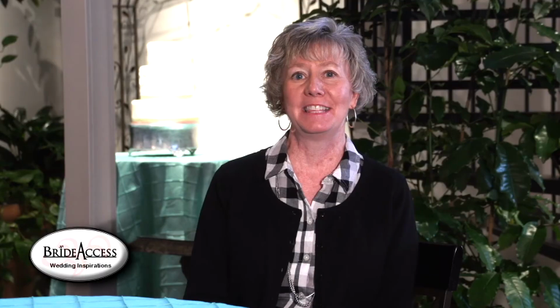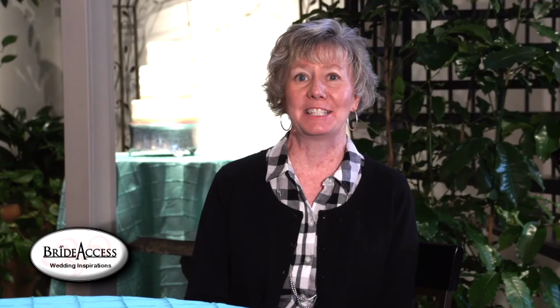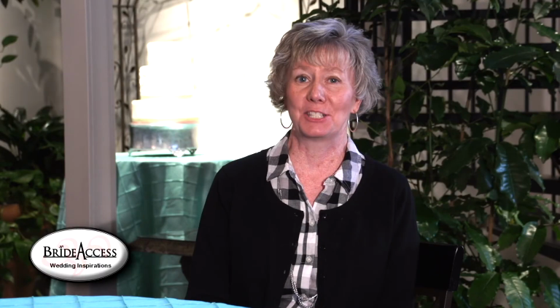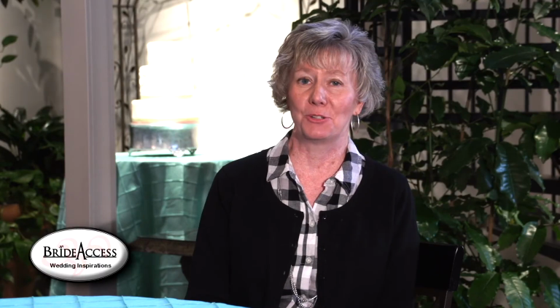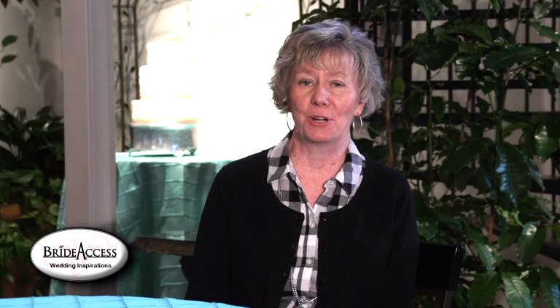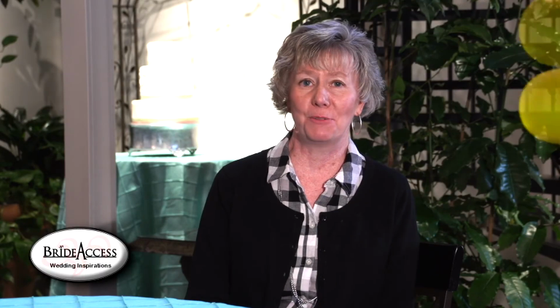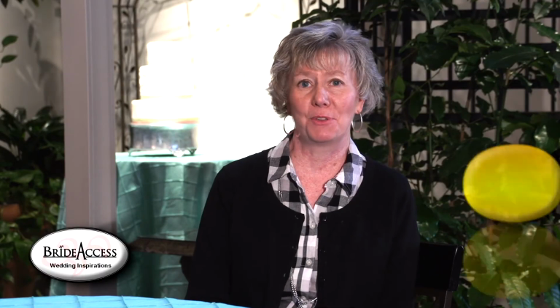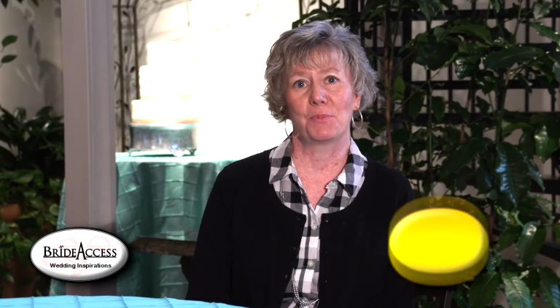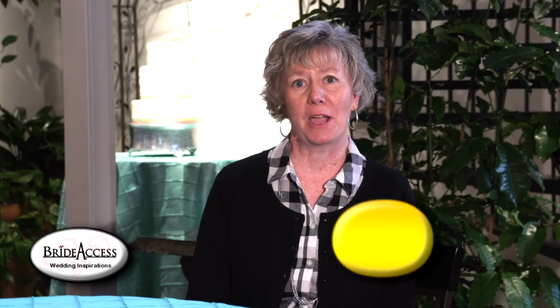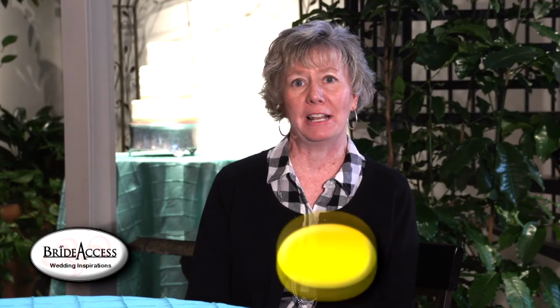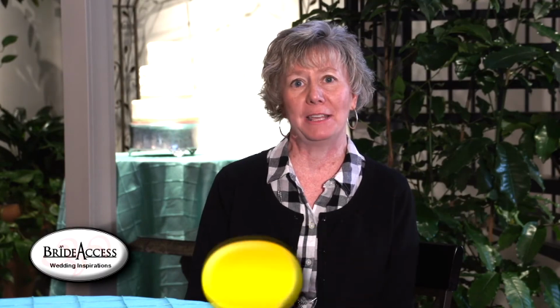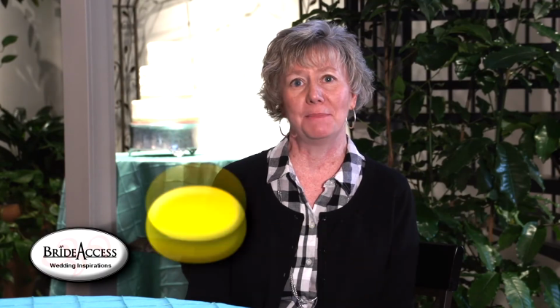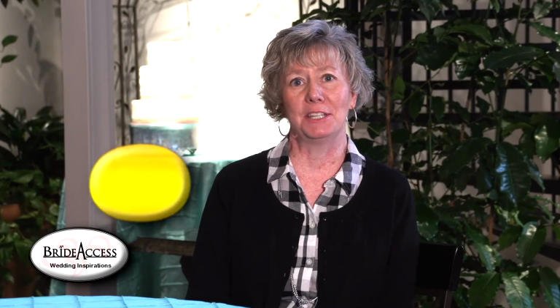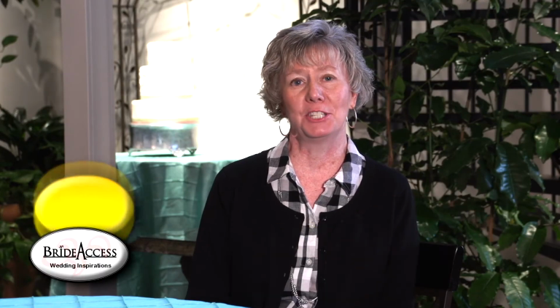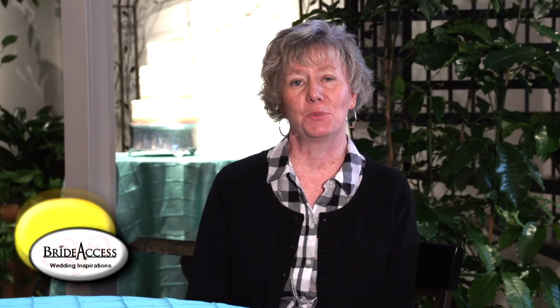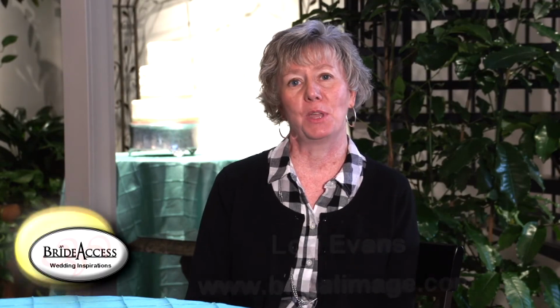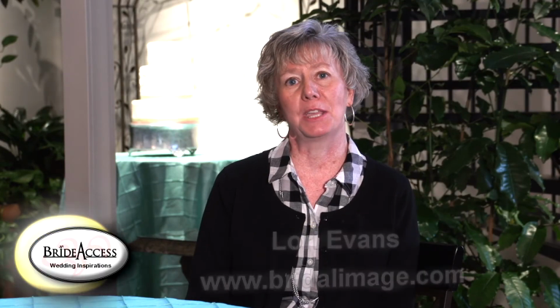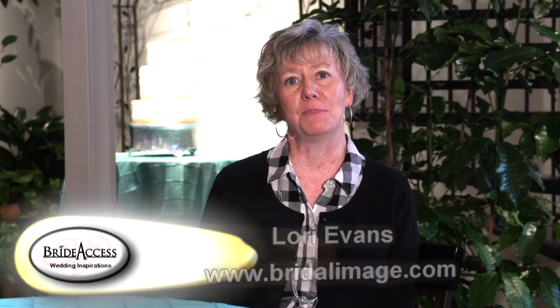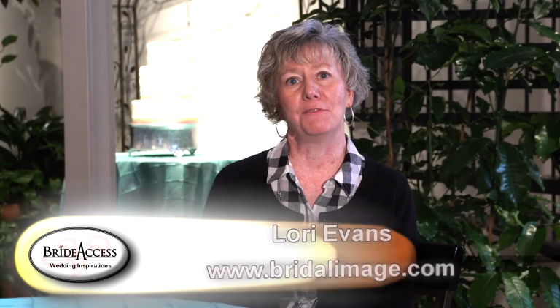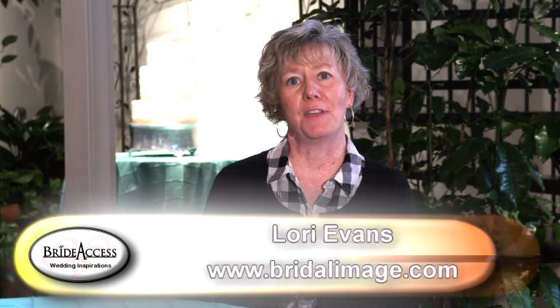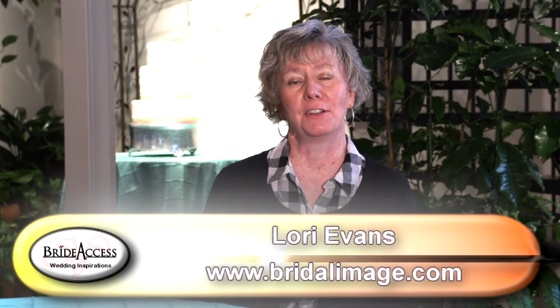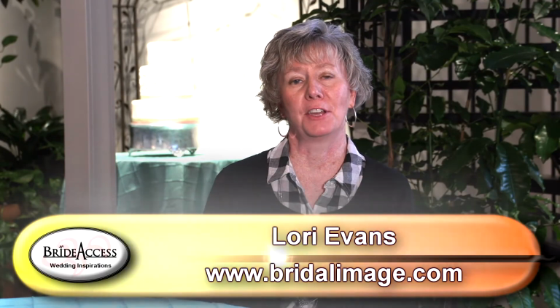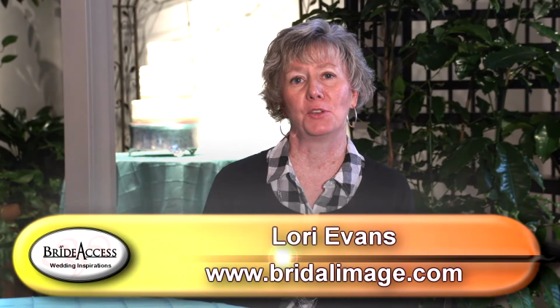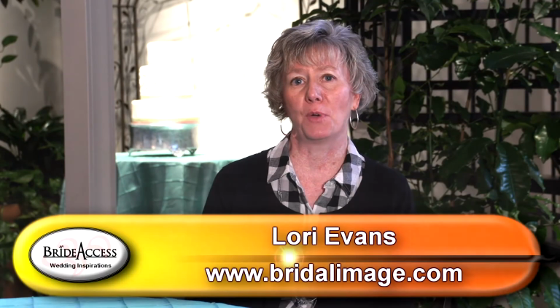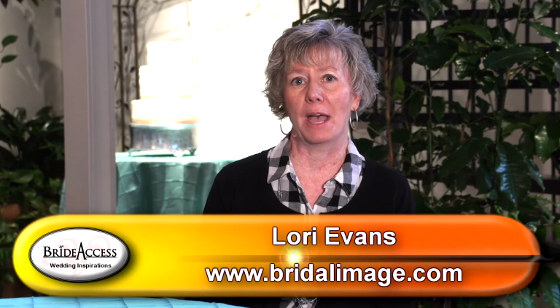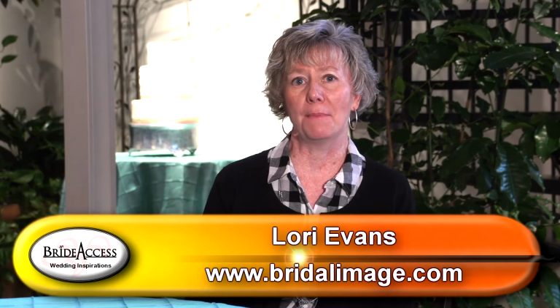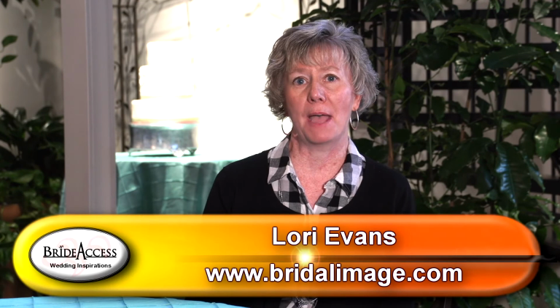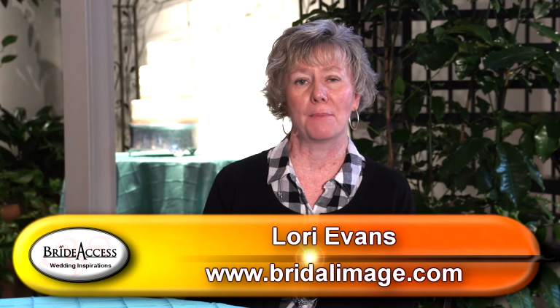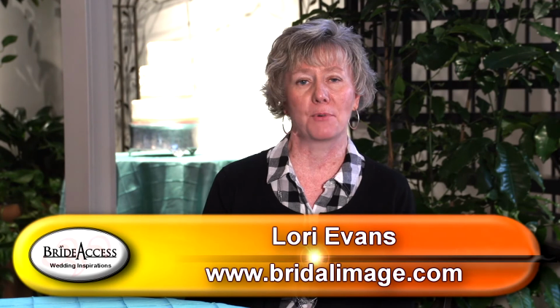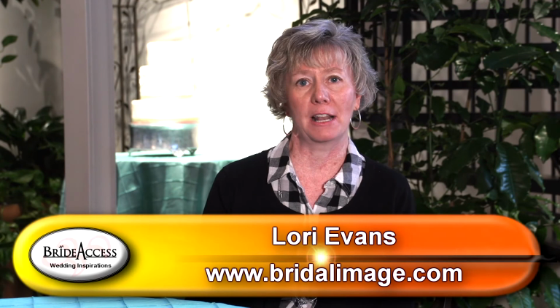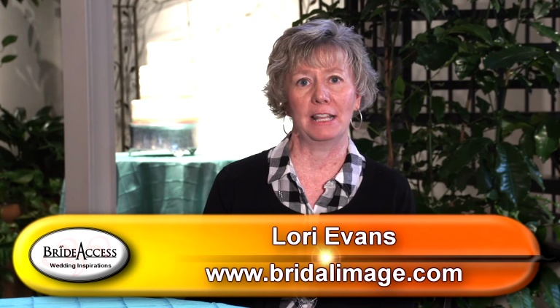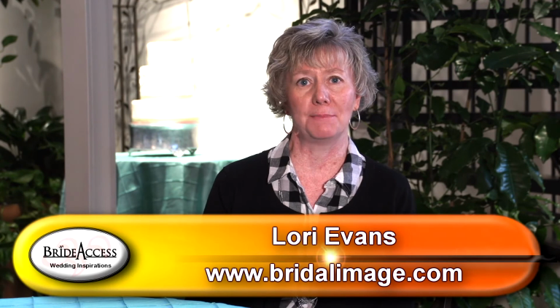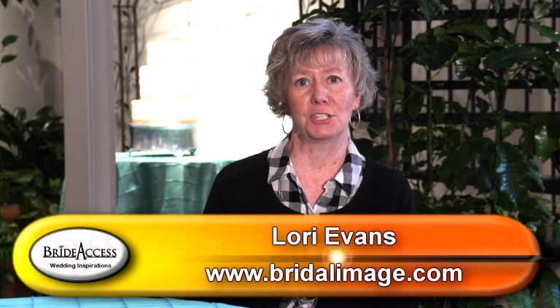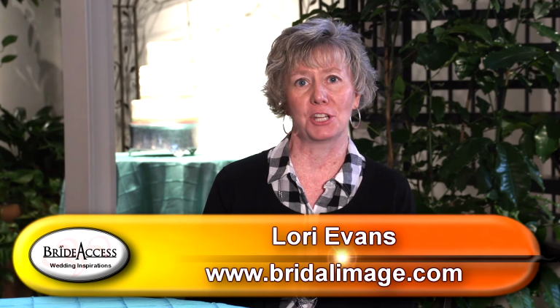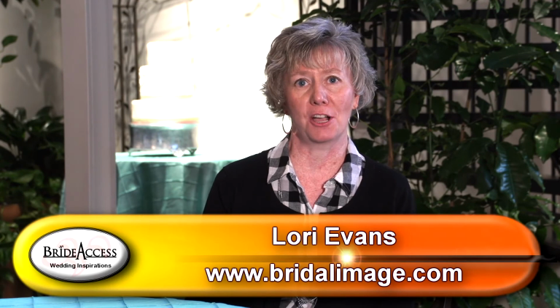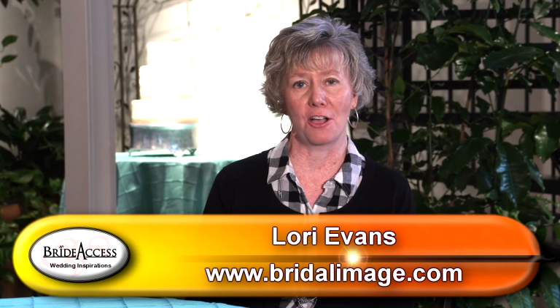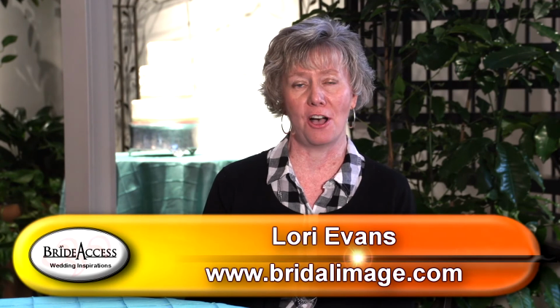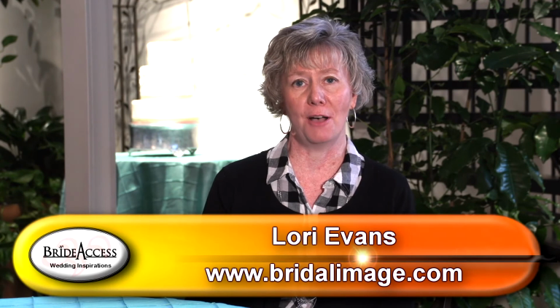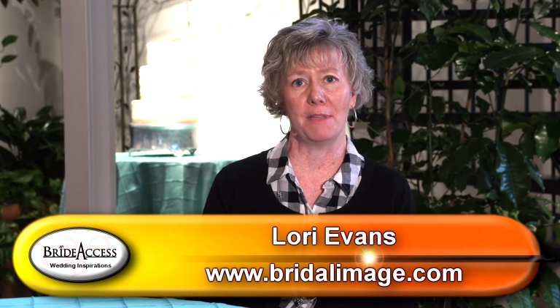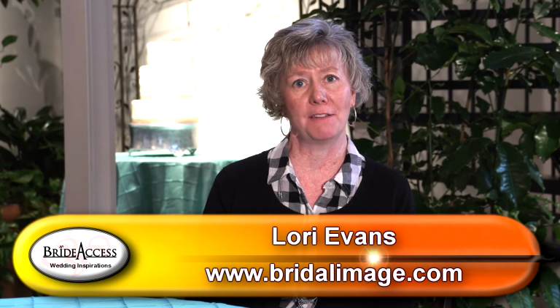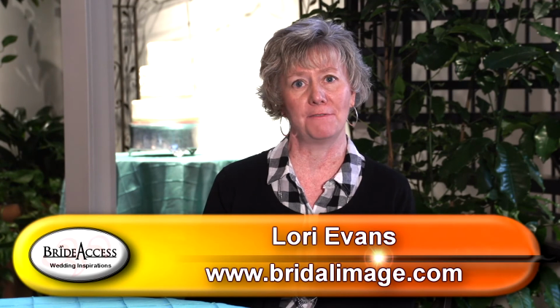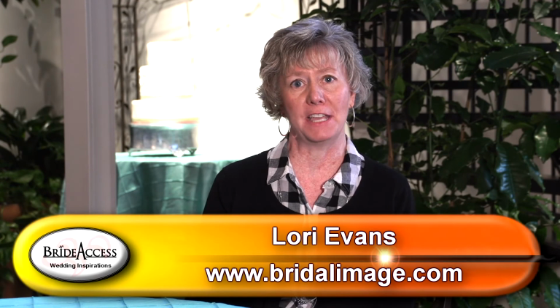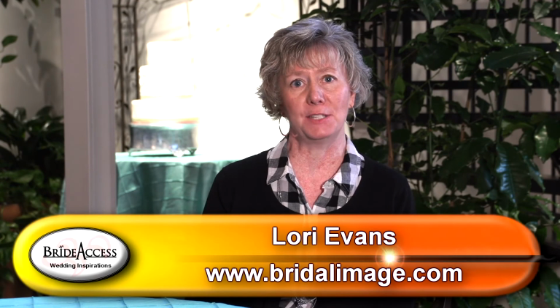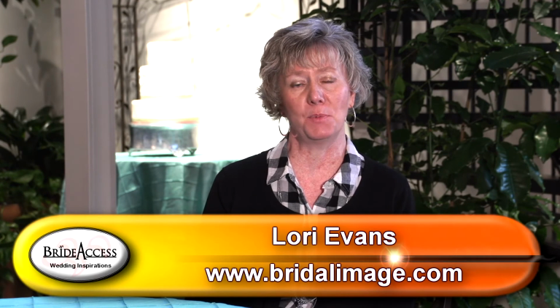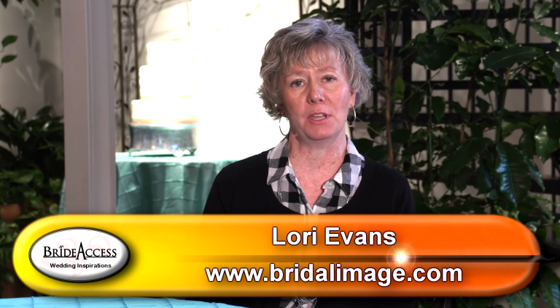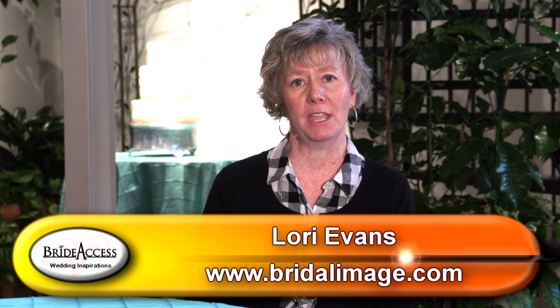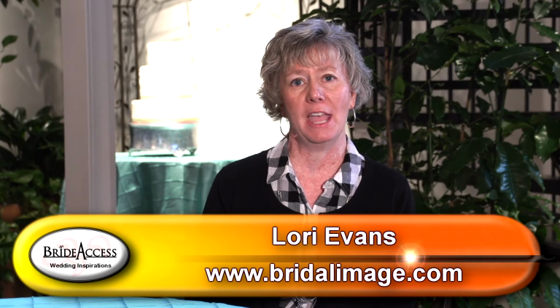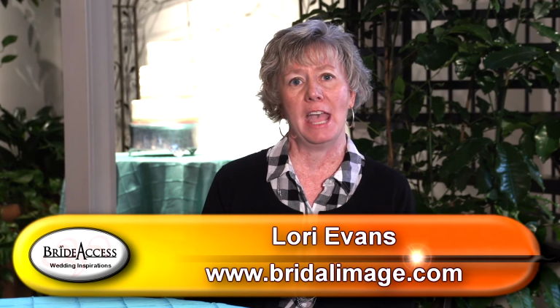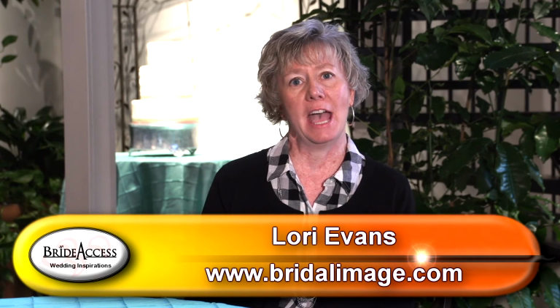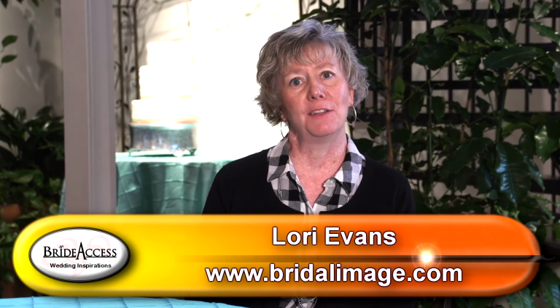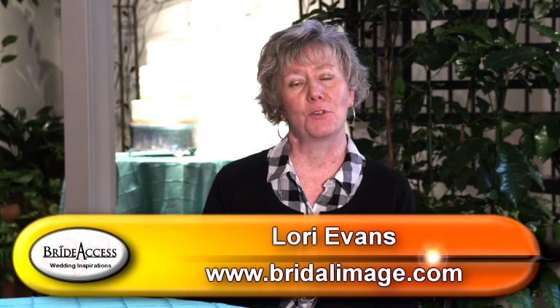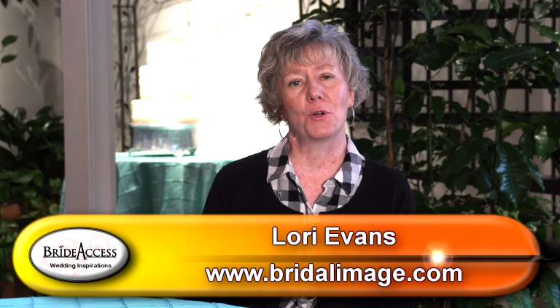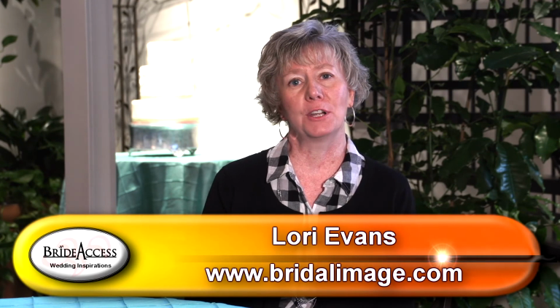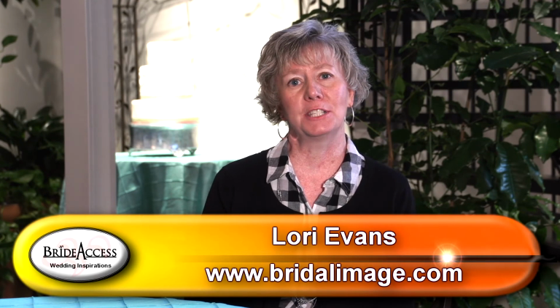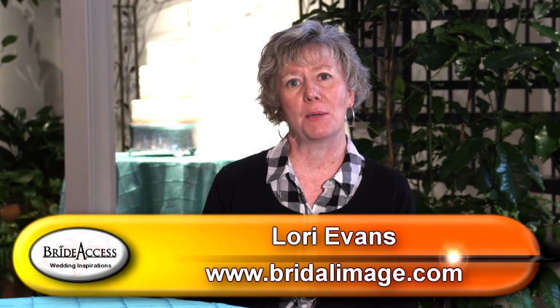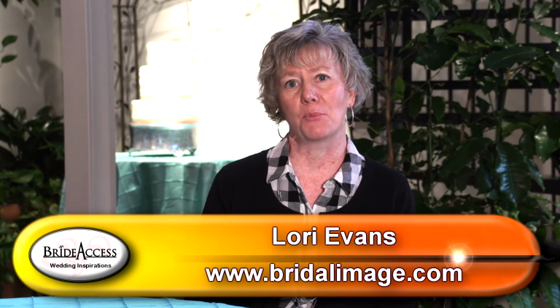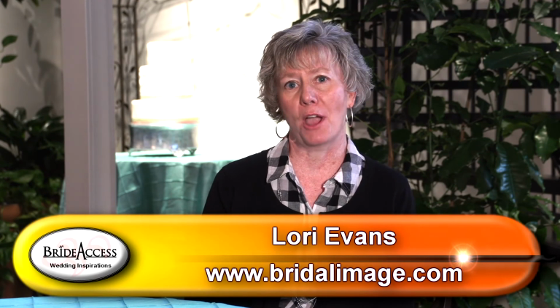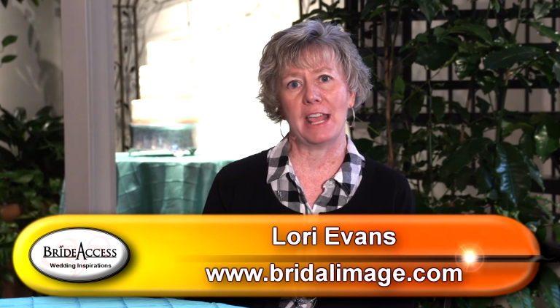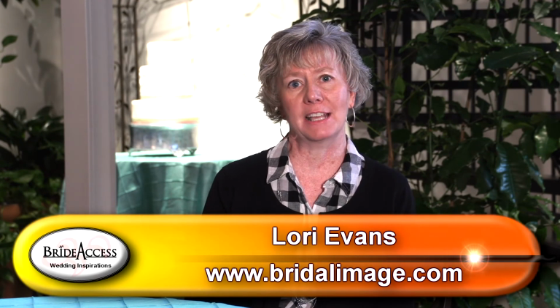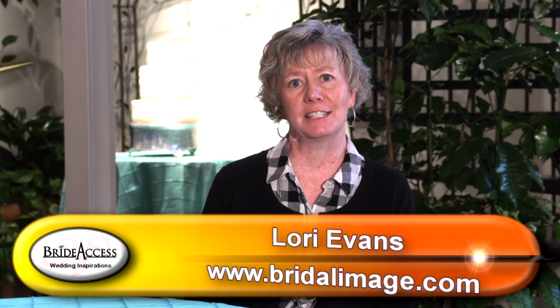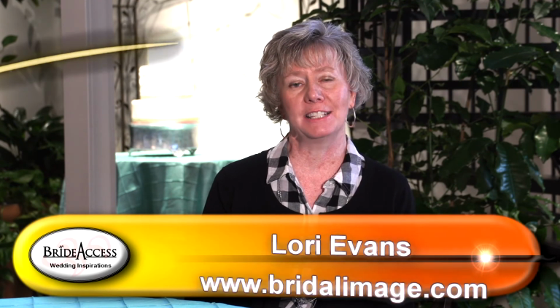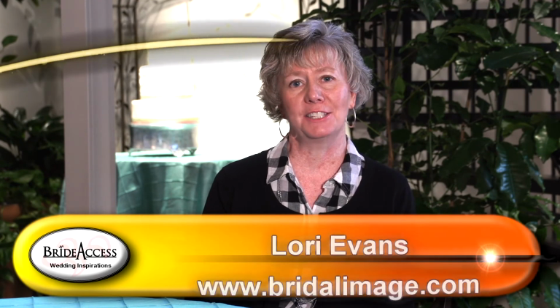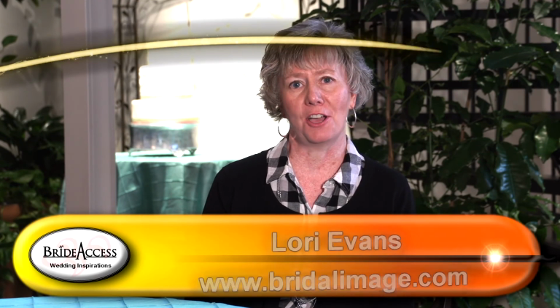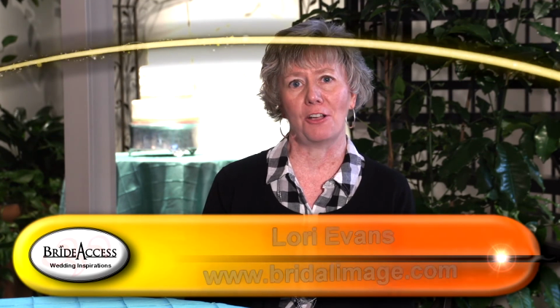This is Lori with Bridal Image. We can be found on the web at BridalImage.com and Facebook, and of course at BridalAccess.com.